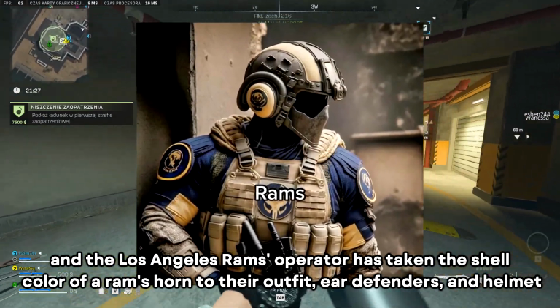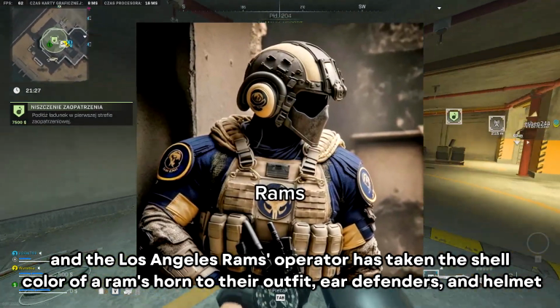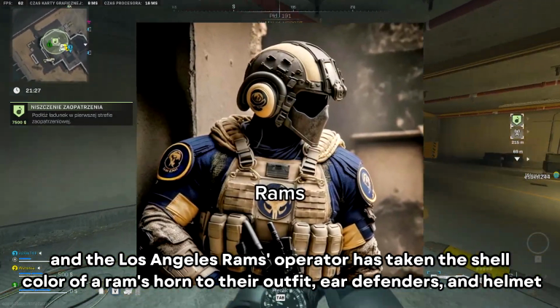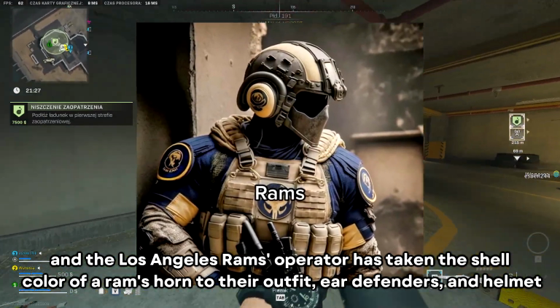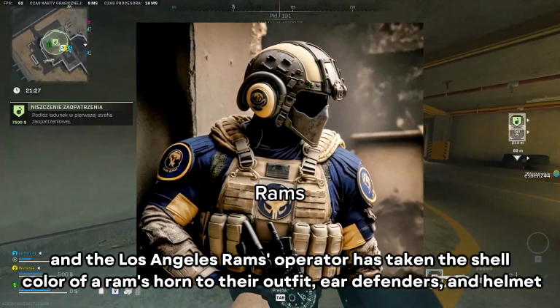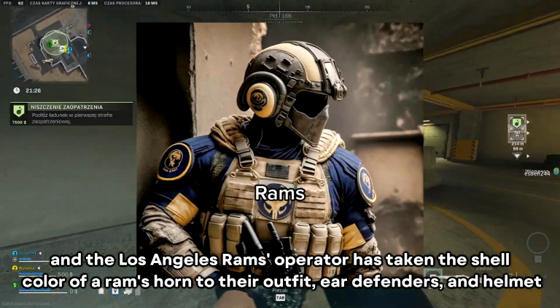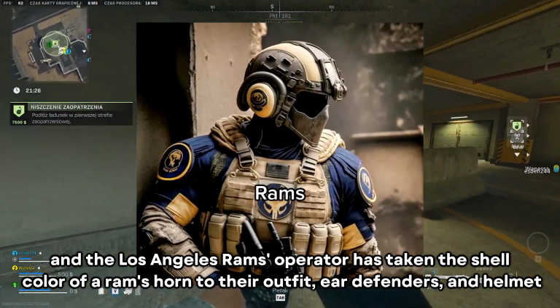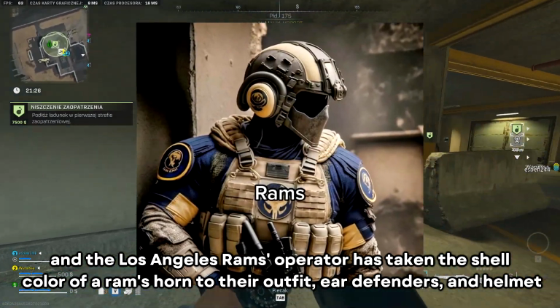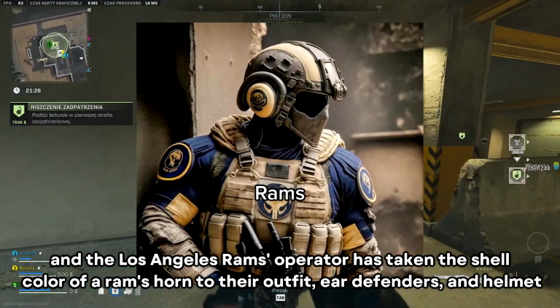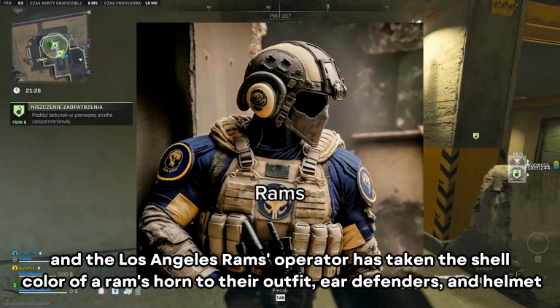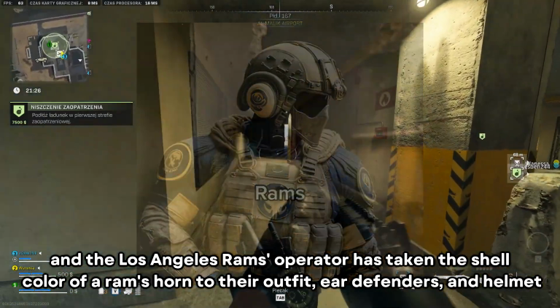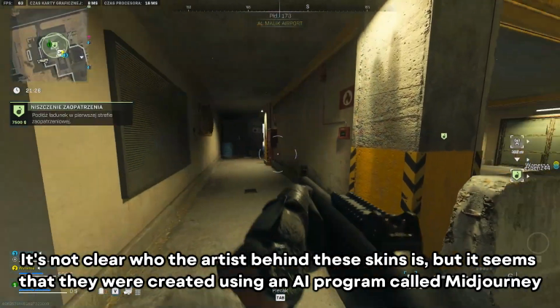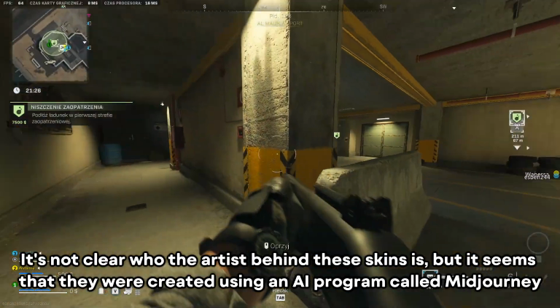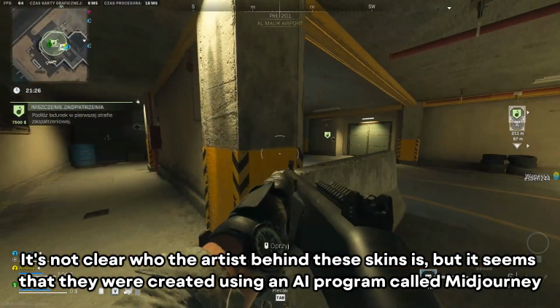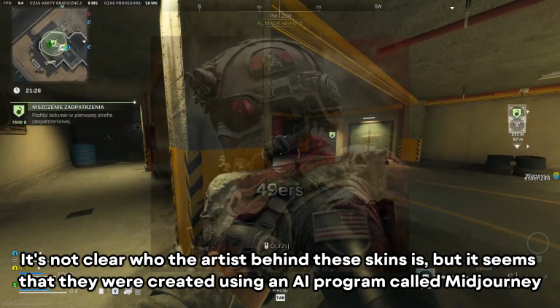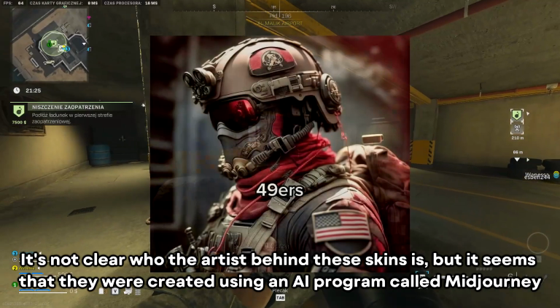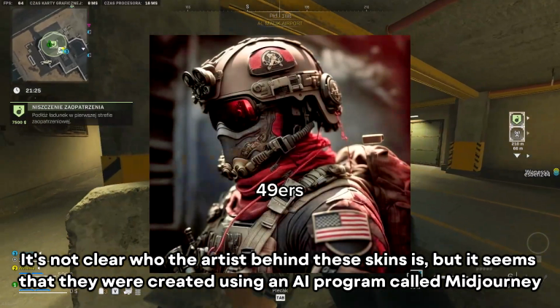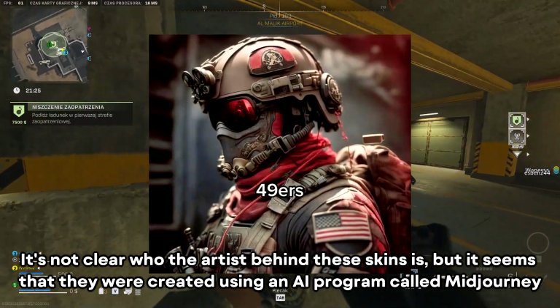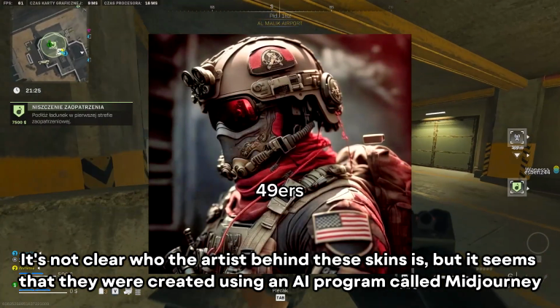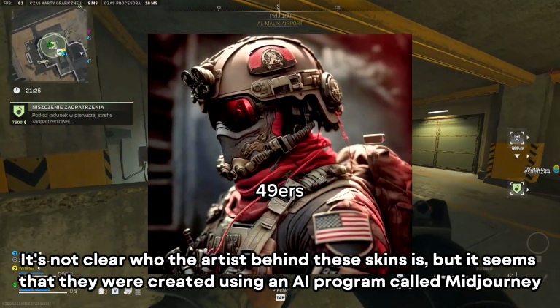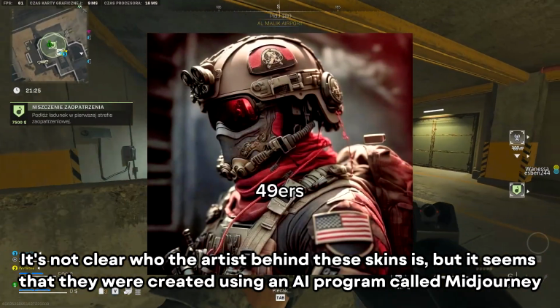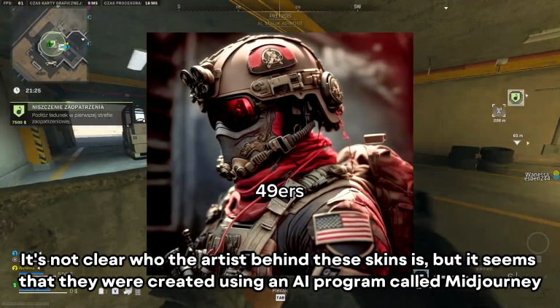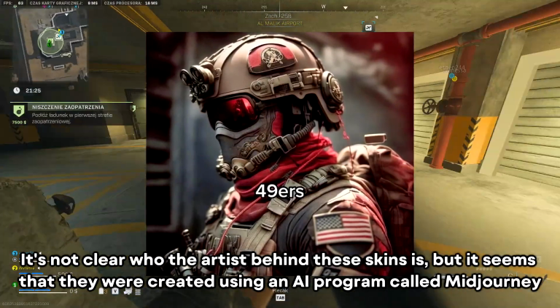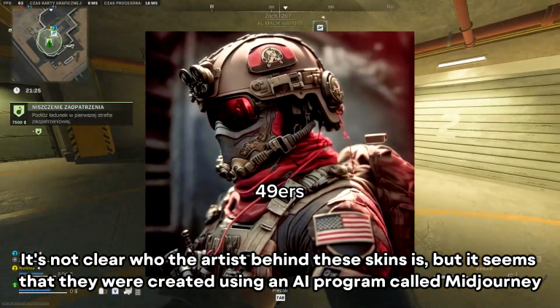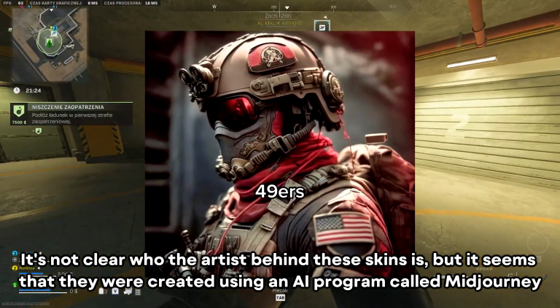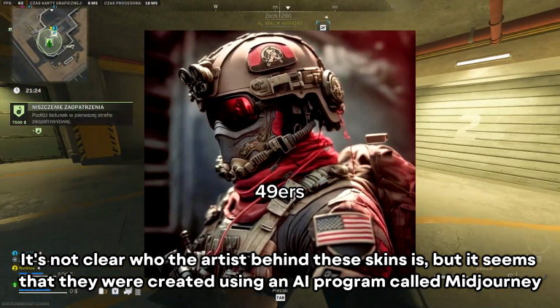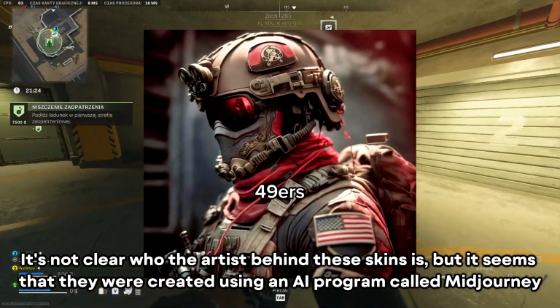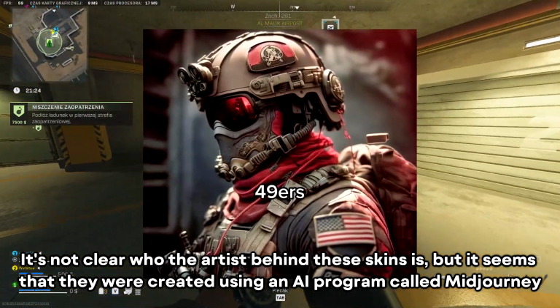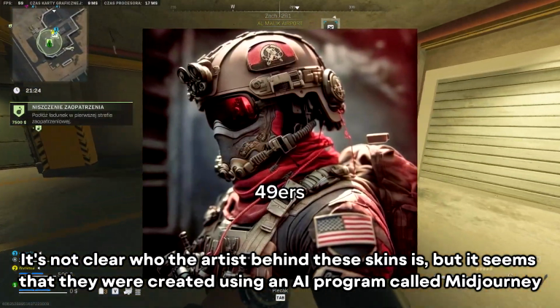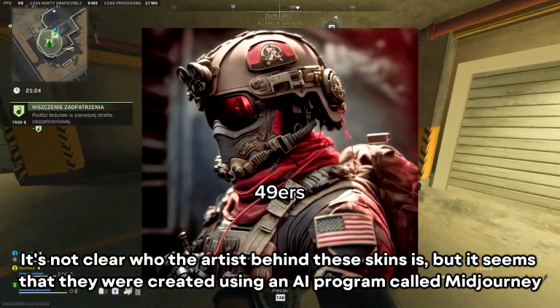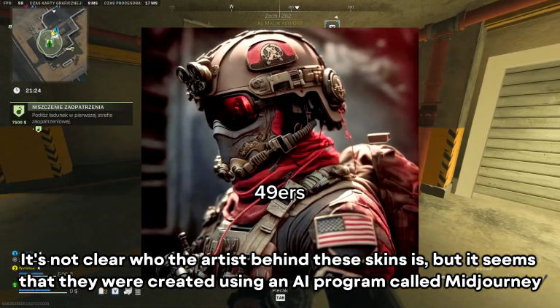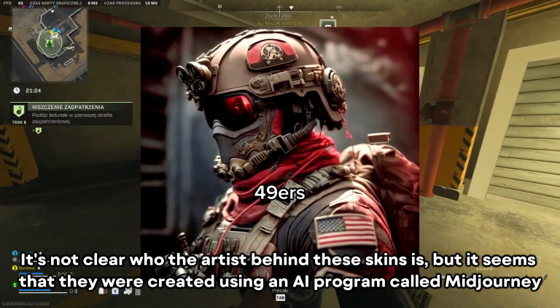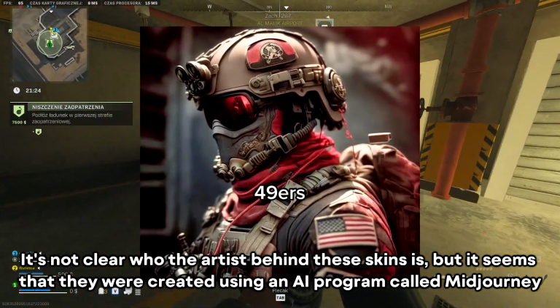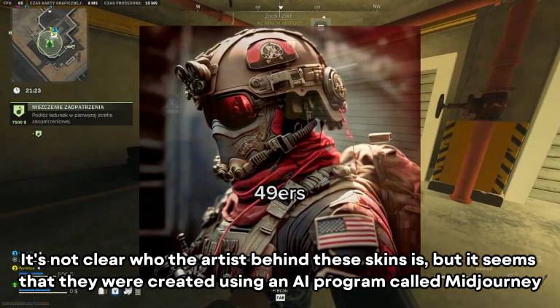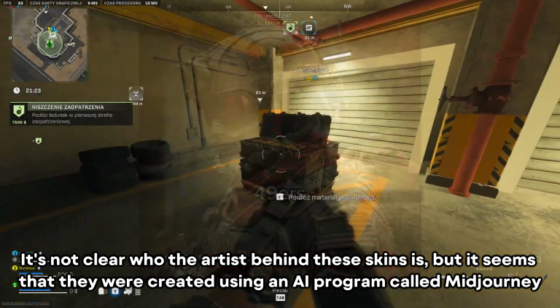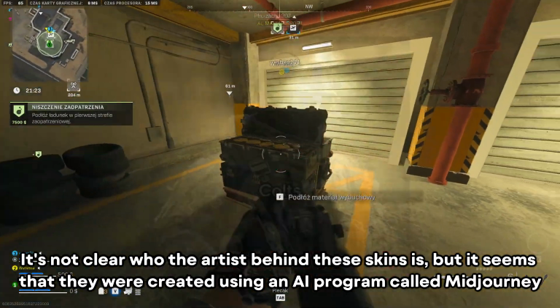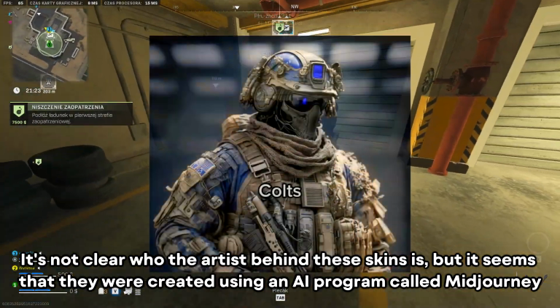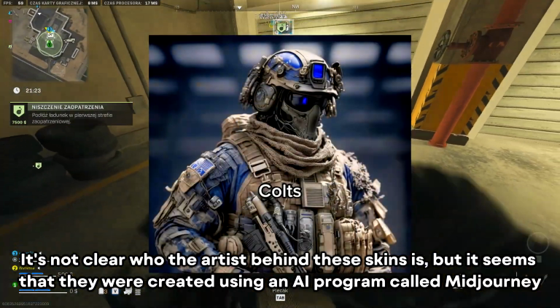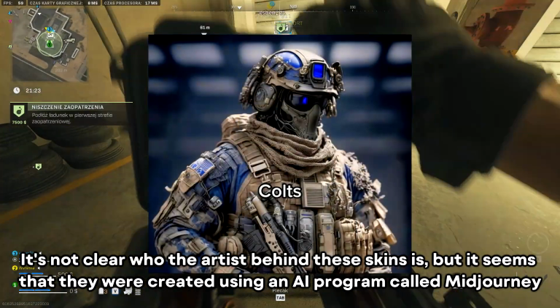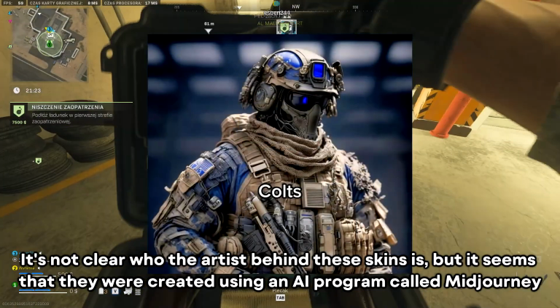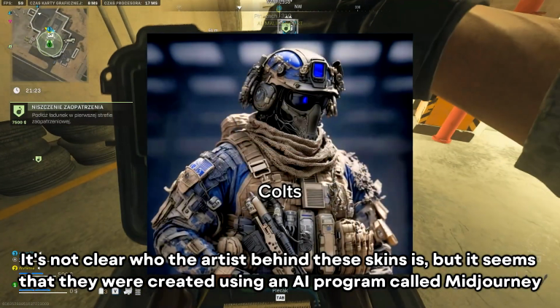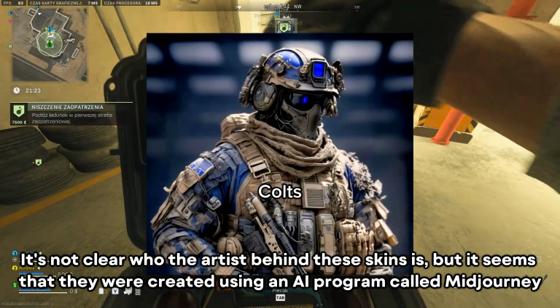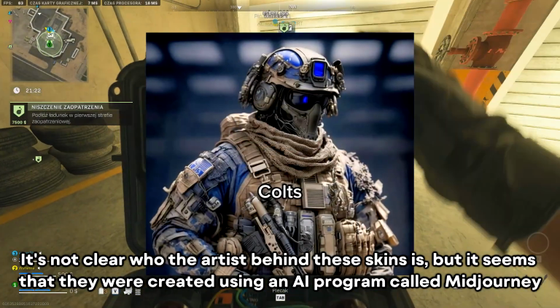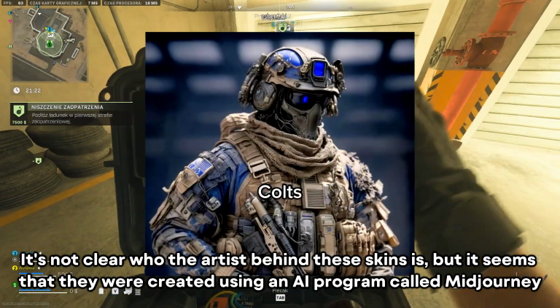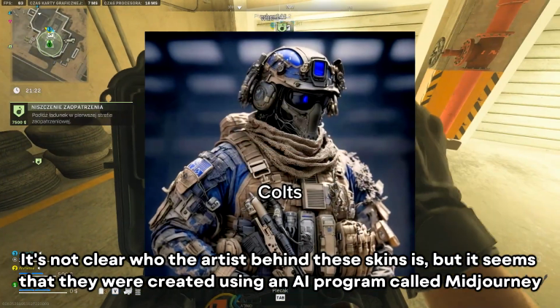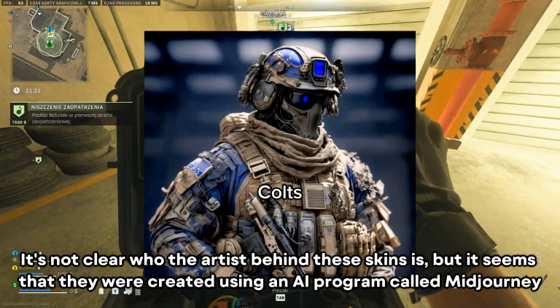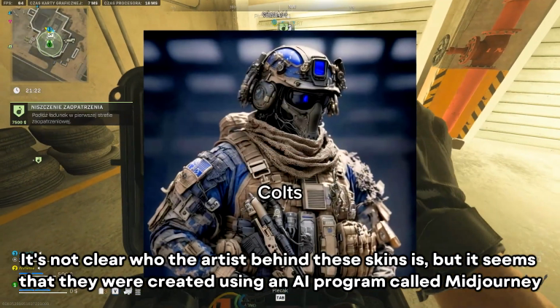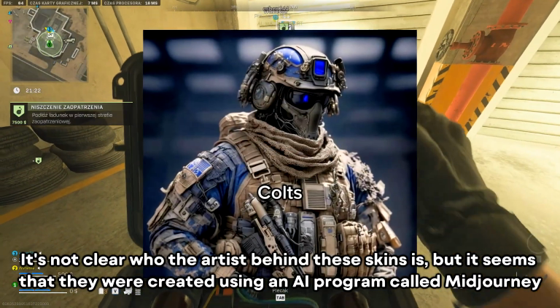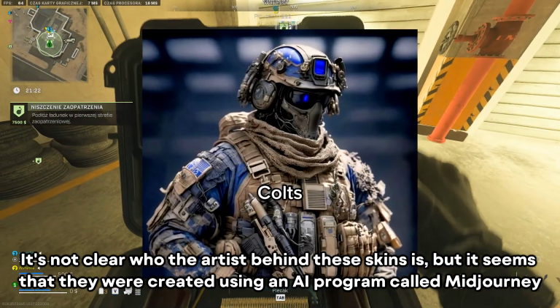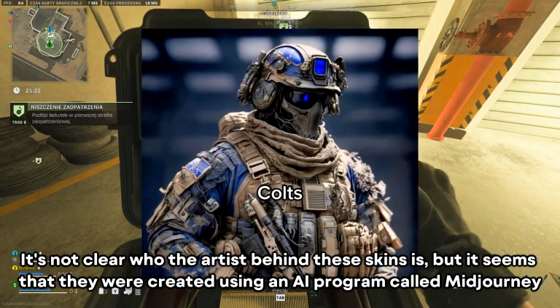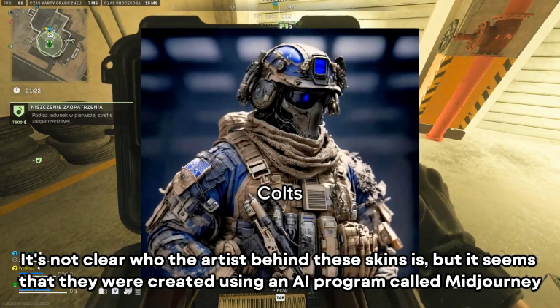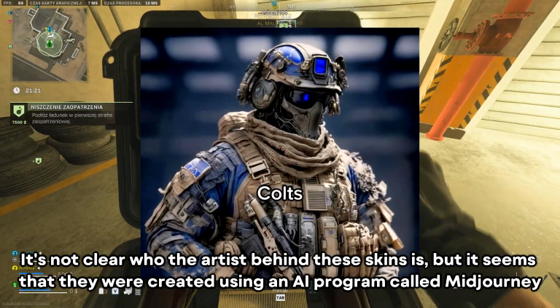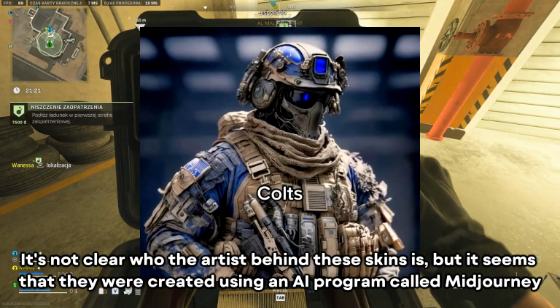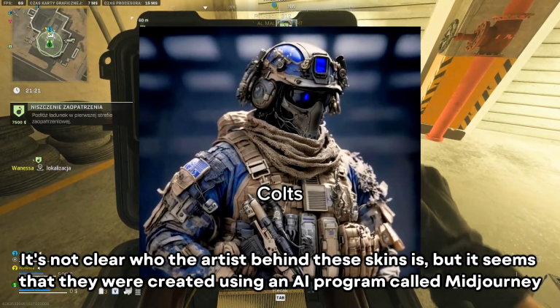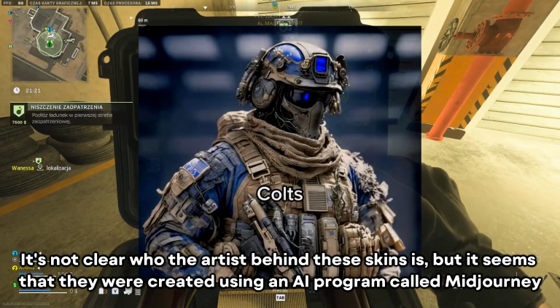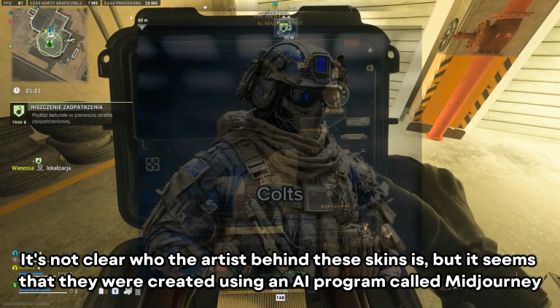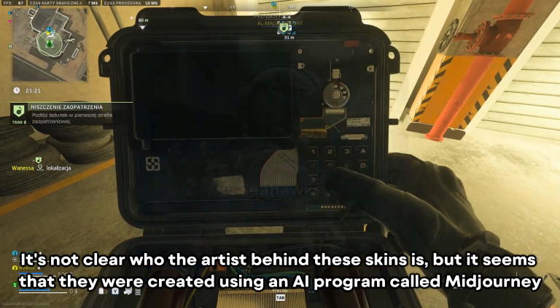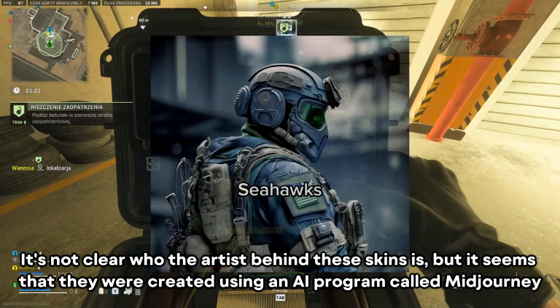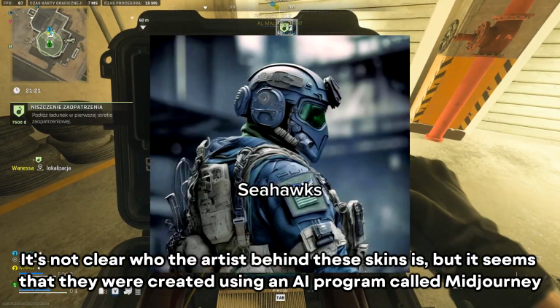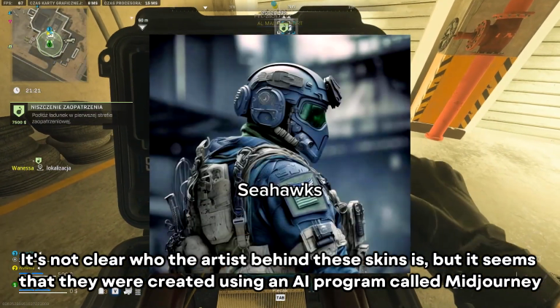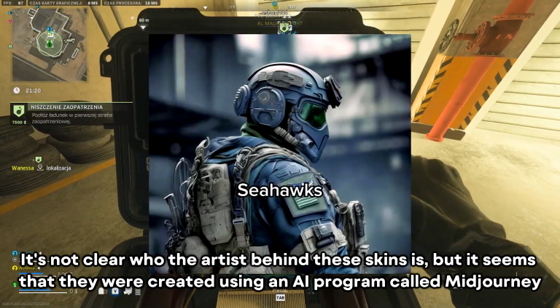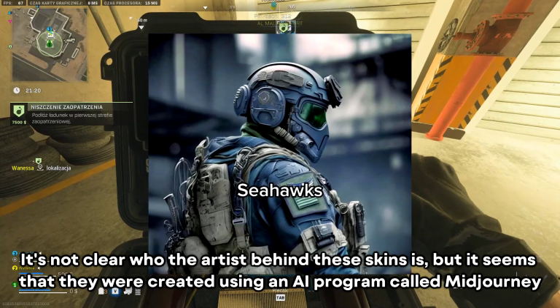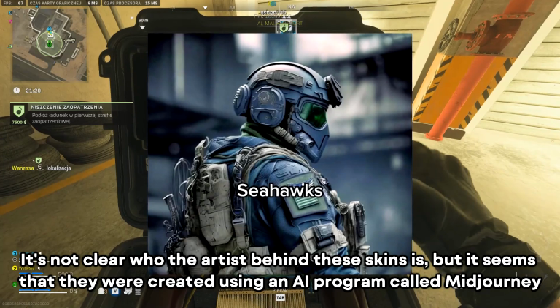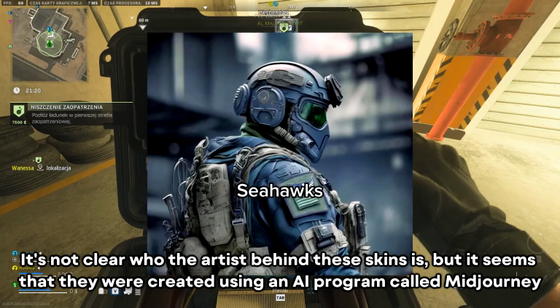The Rams operator also incorporates ear defenders and a helmet. It's not clear who the artist behind these skins is, but it seems they were created using an AI program called MidJourney.